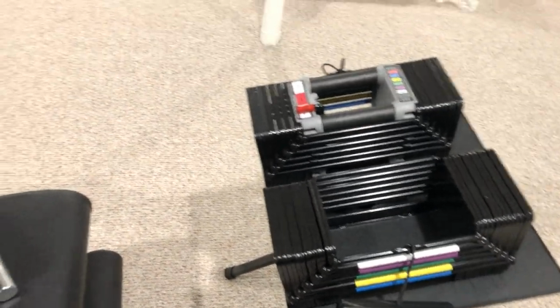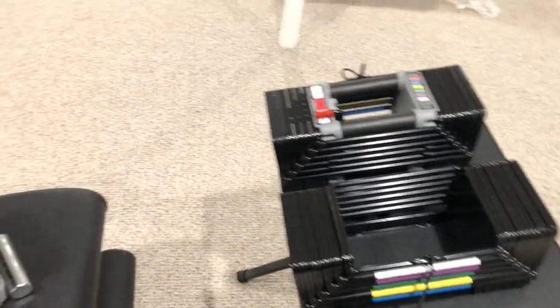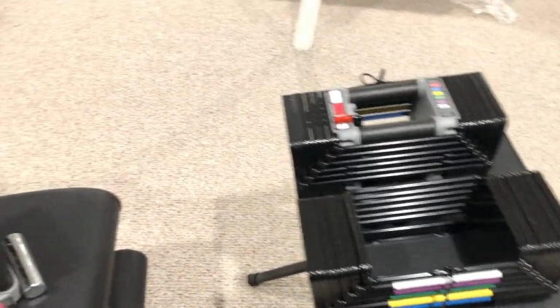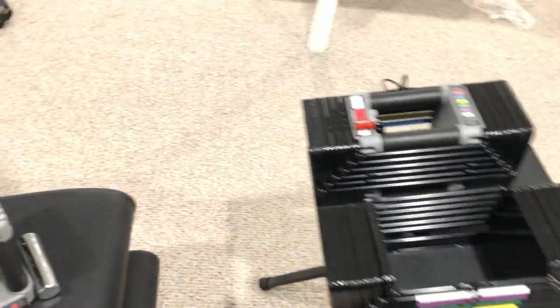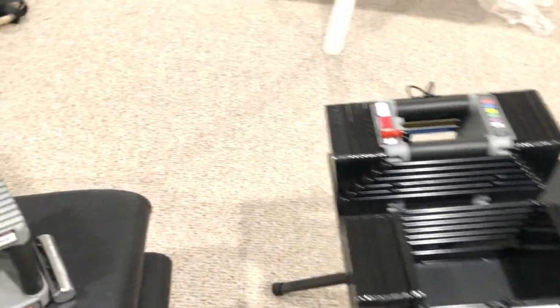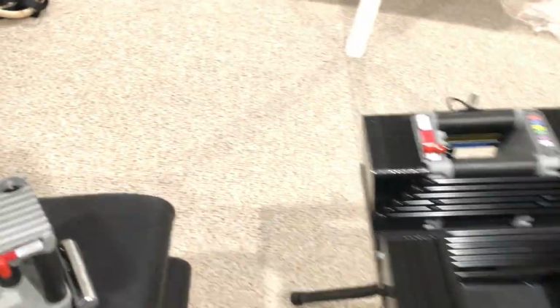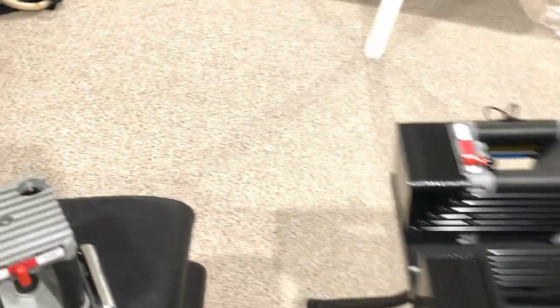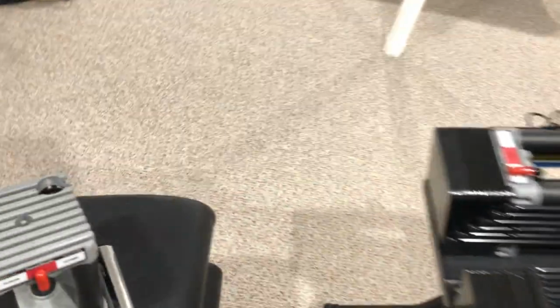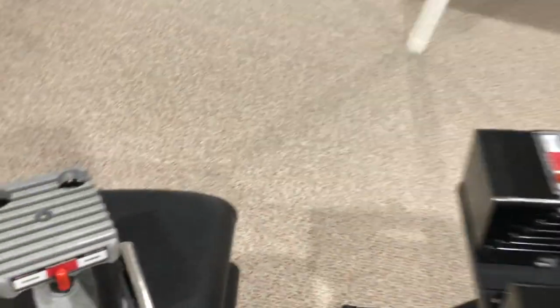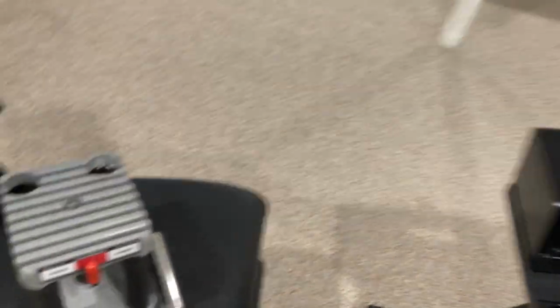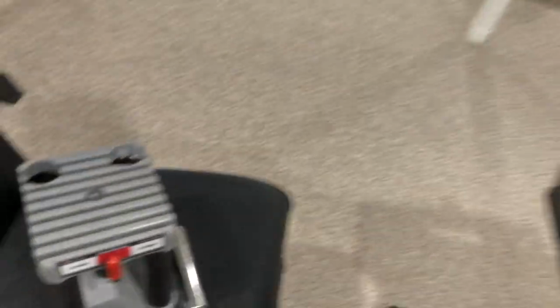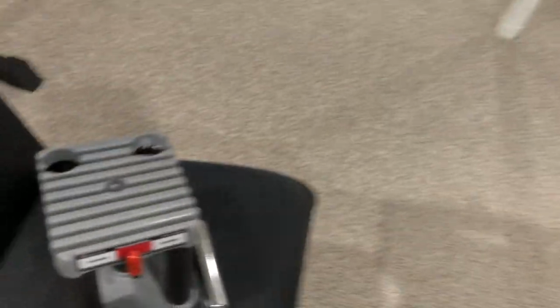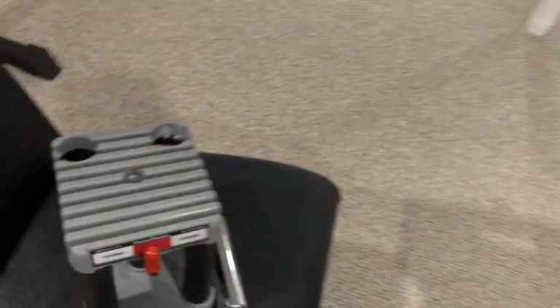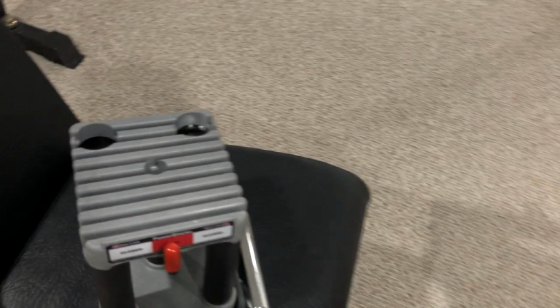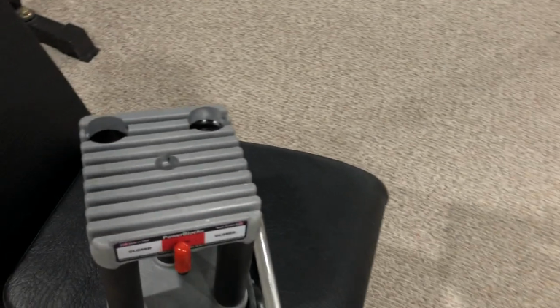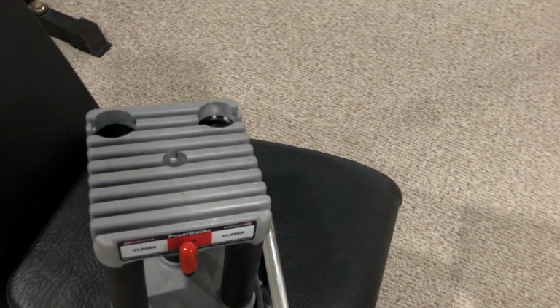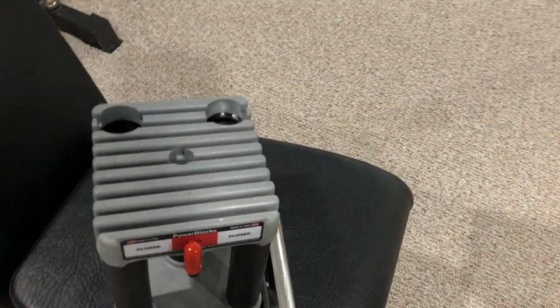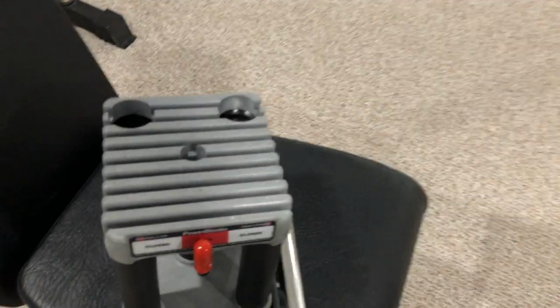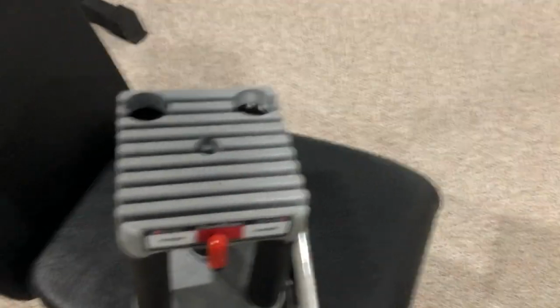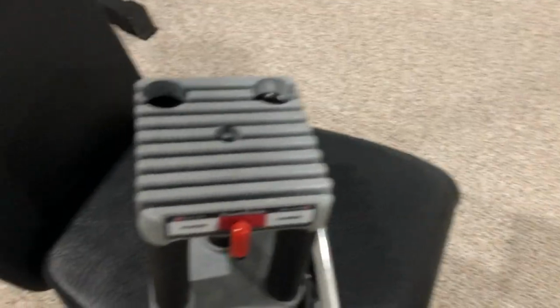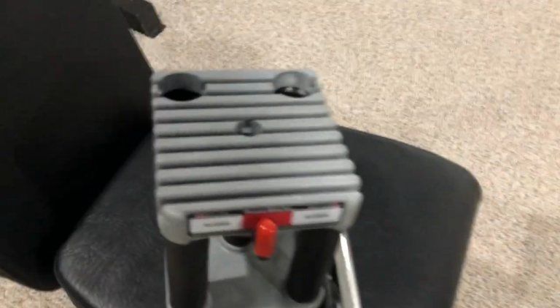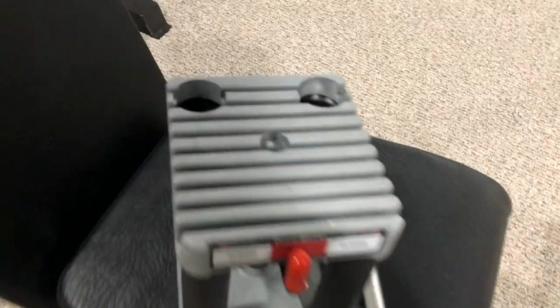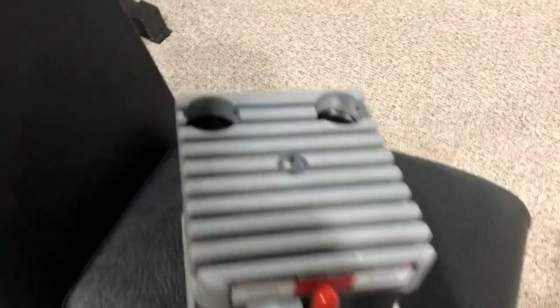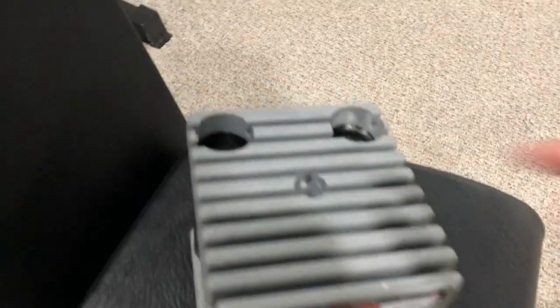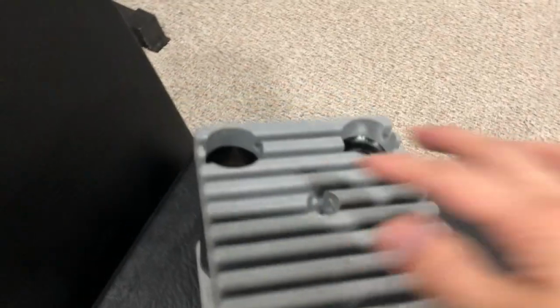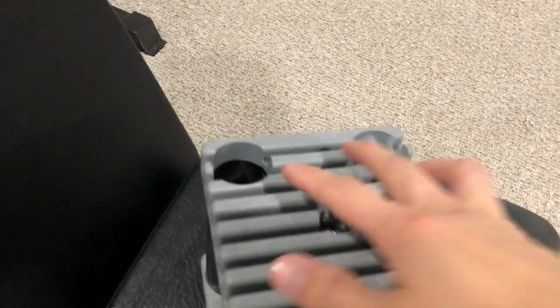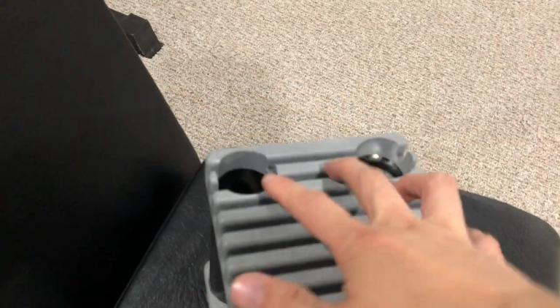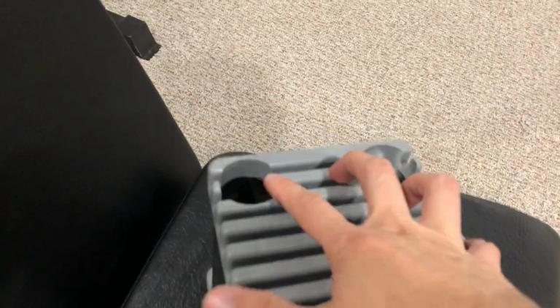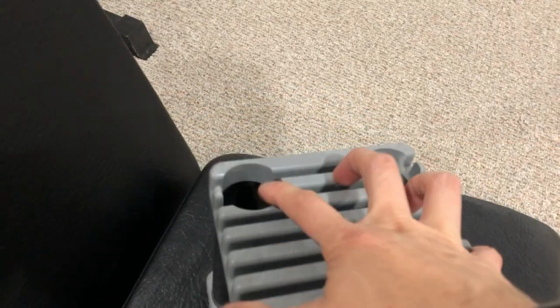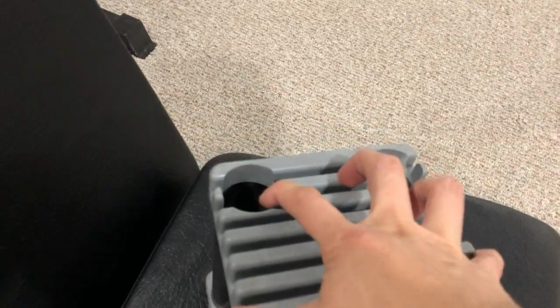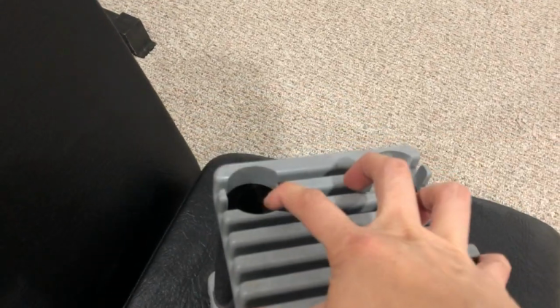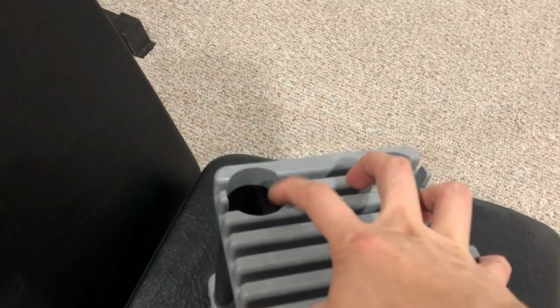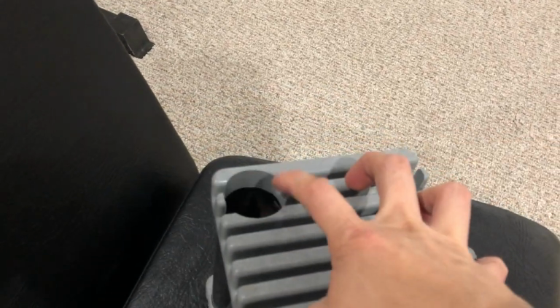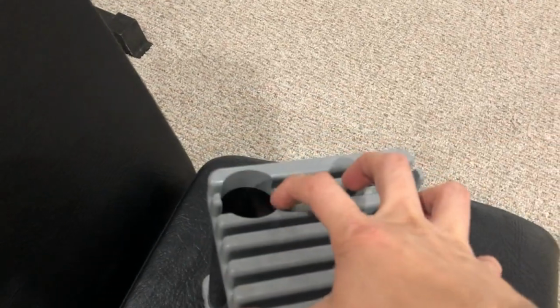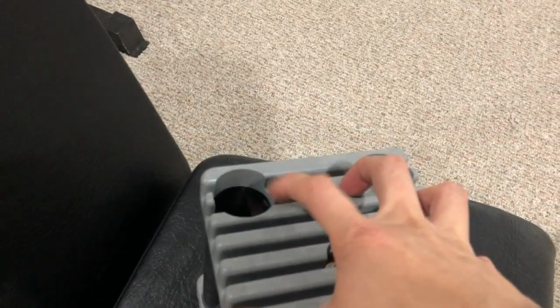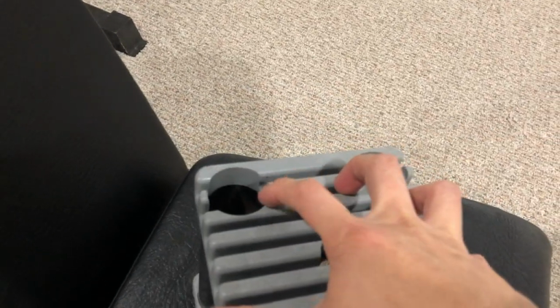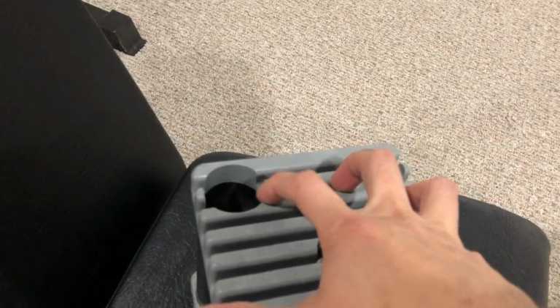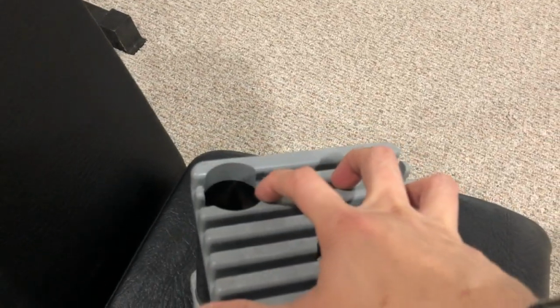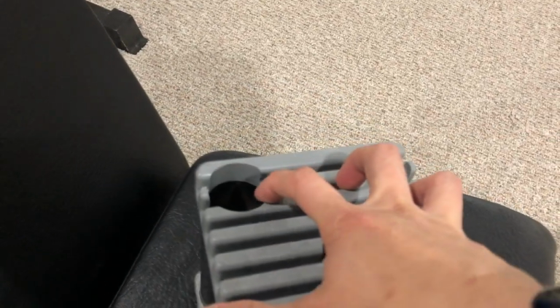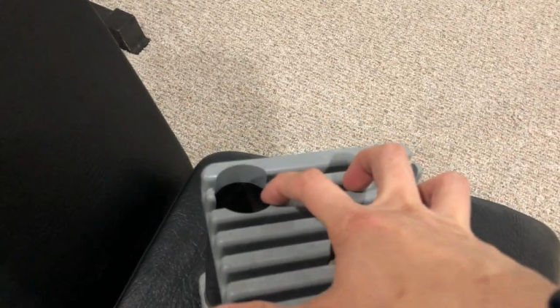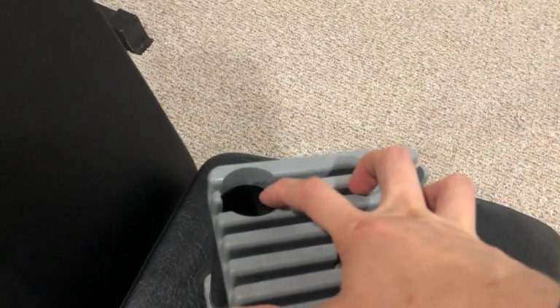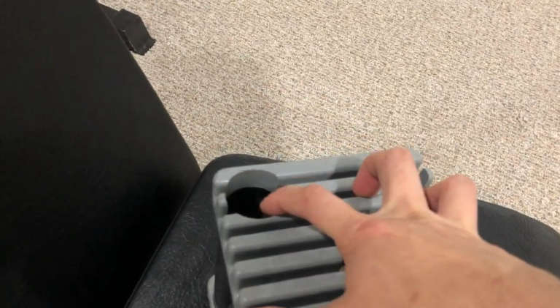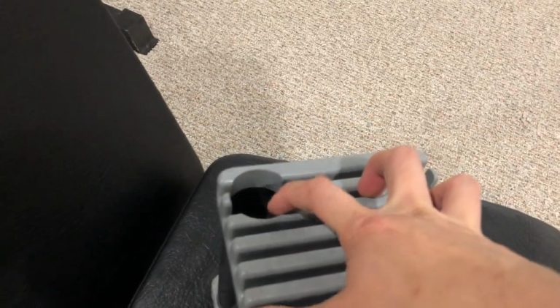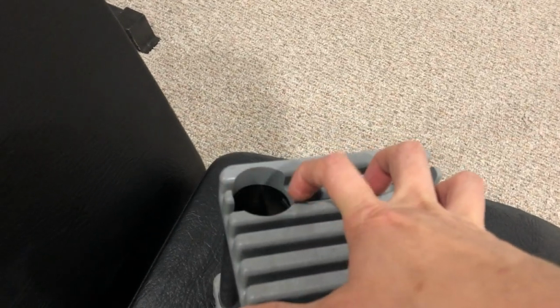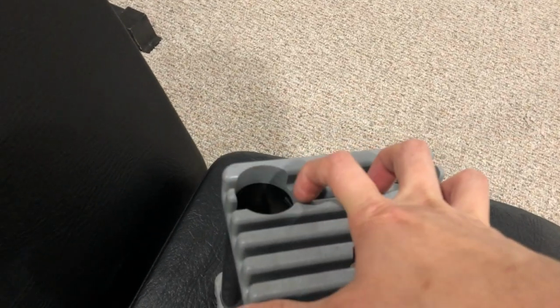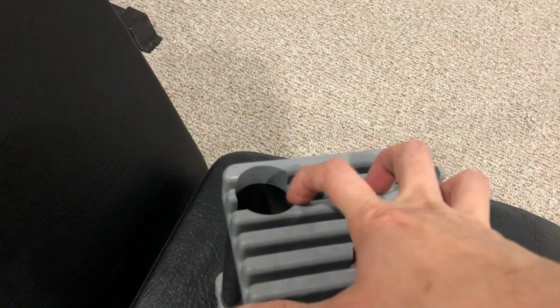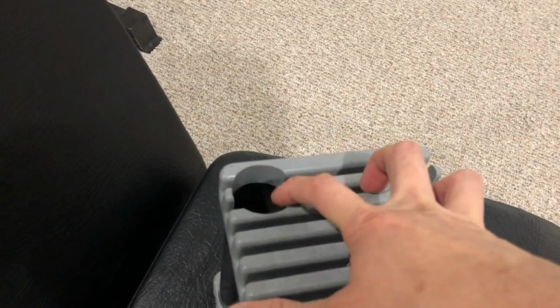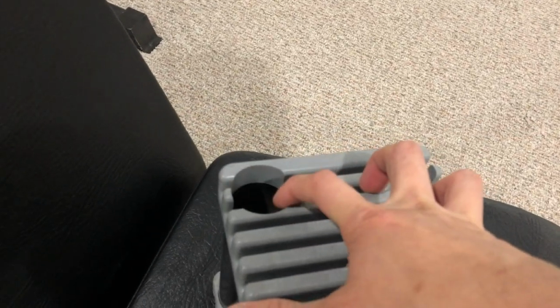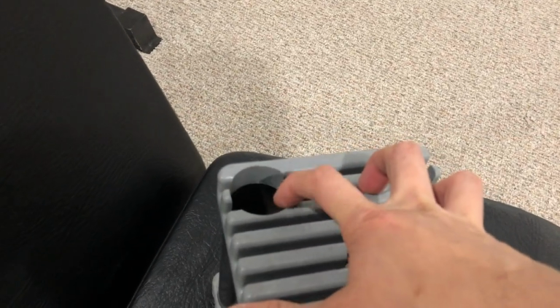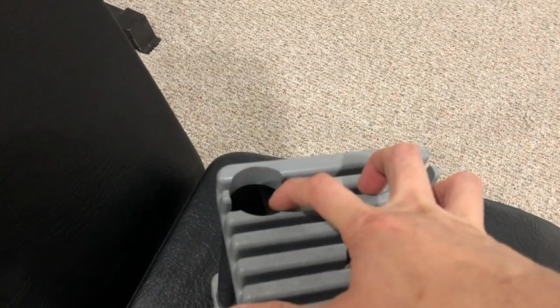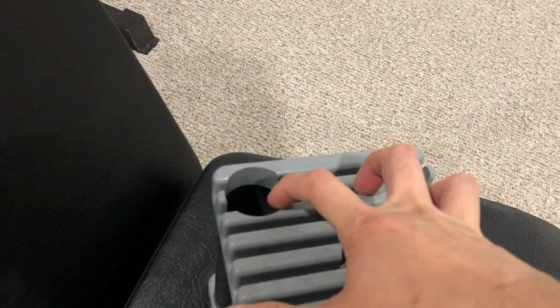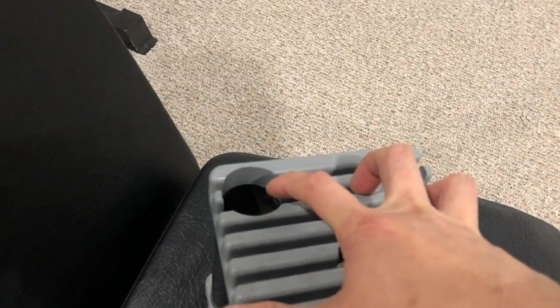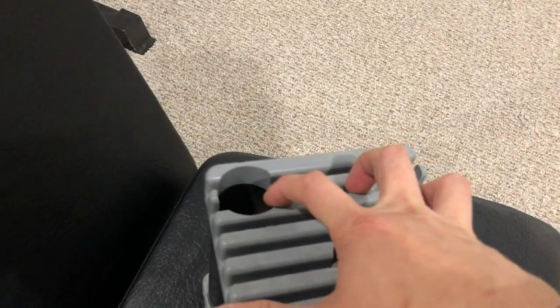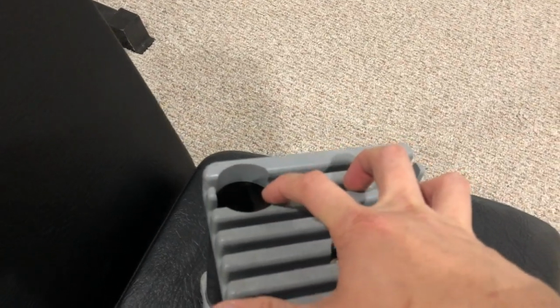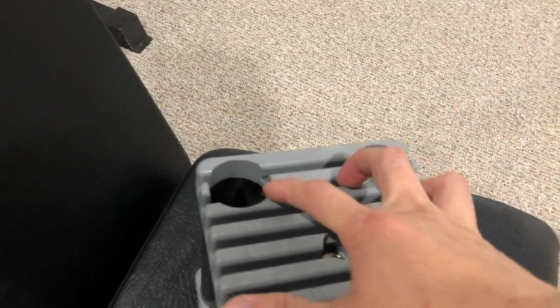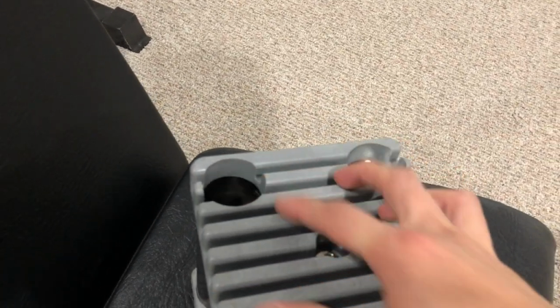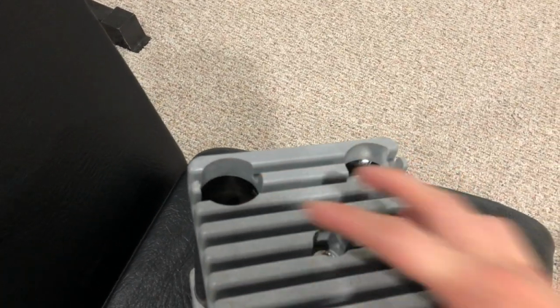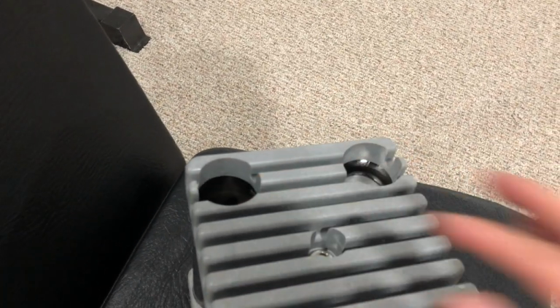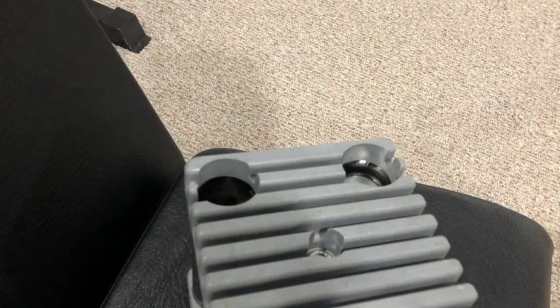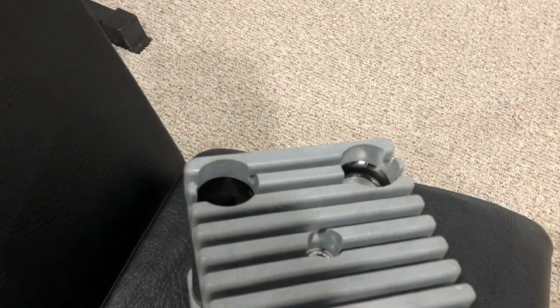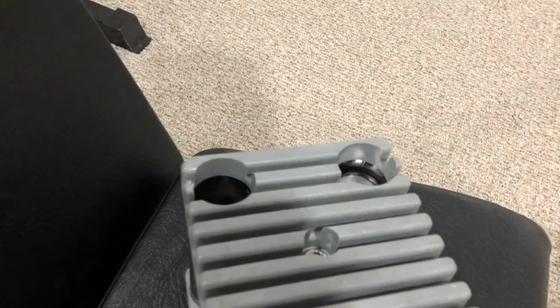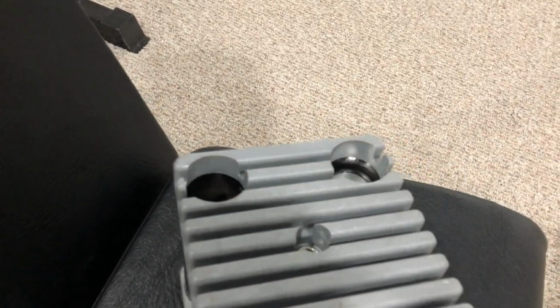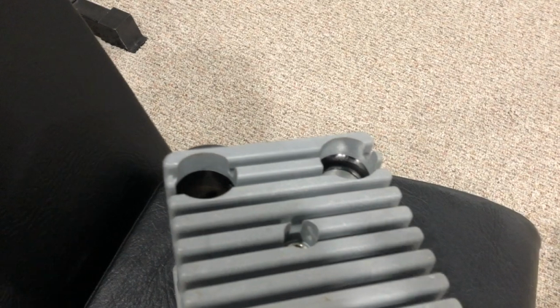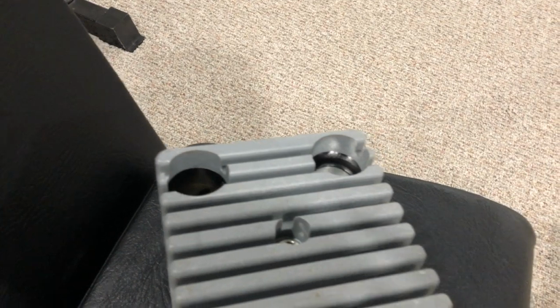I did reach out to PowerBlock about that corrosion, or whatever that rust is, but I still haven't heard back.